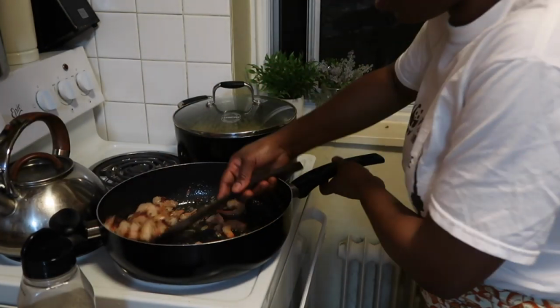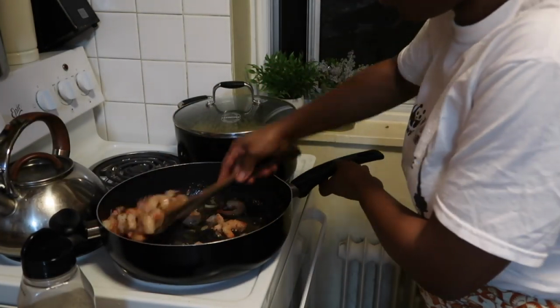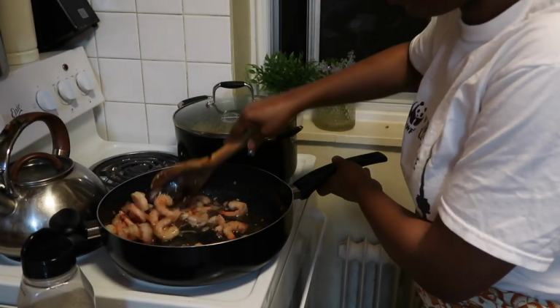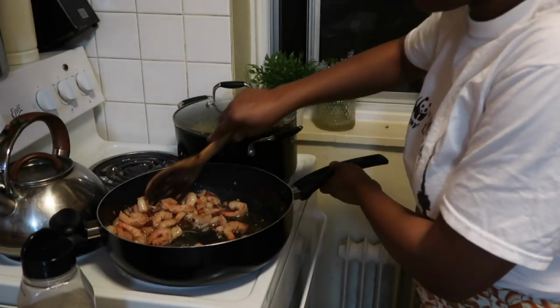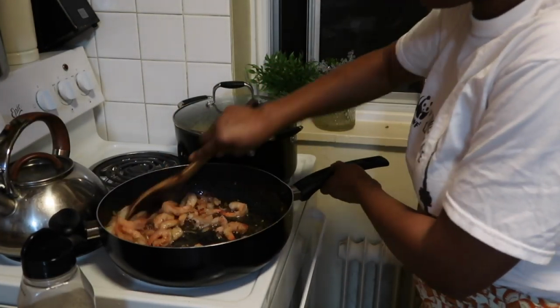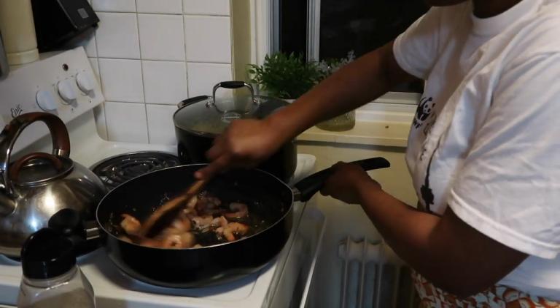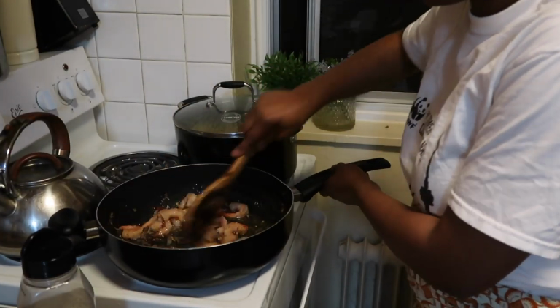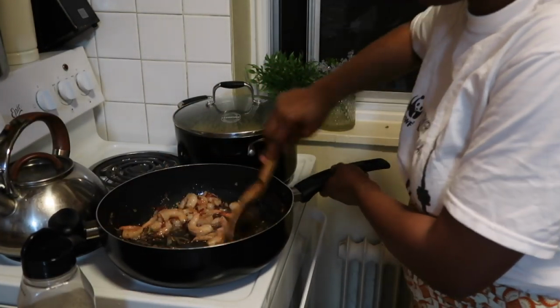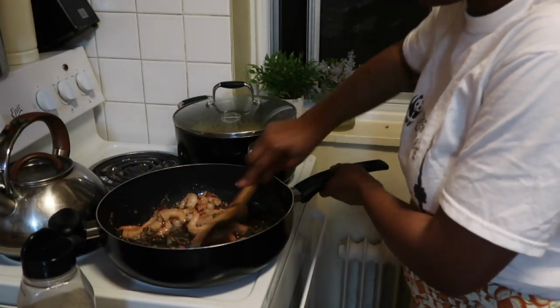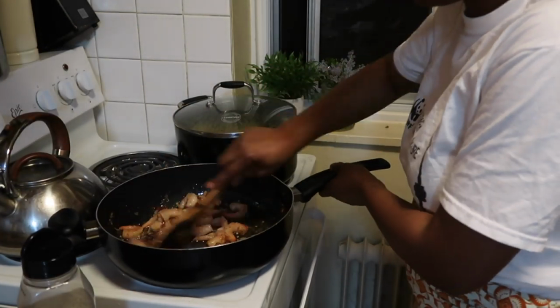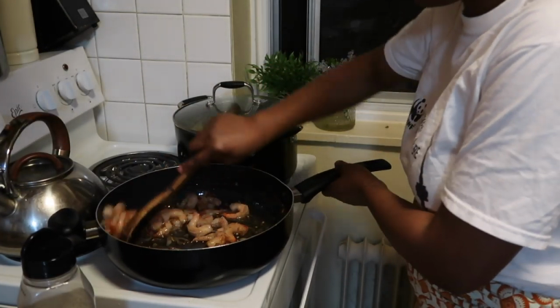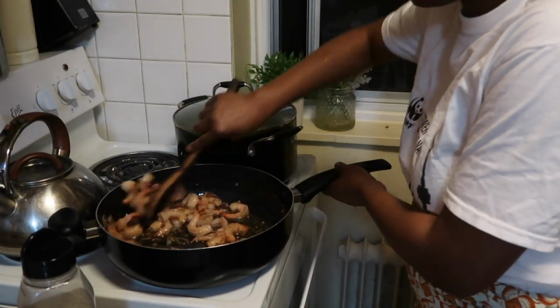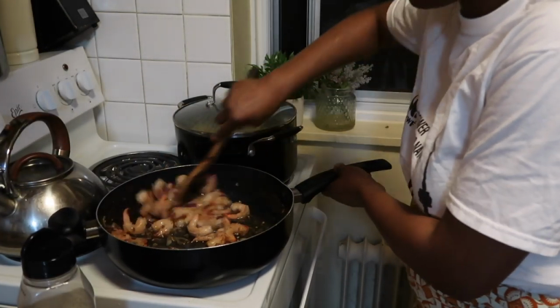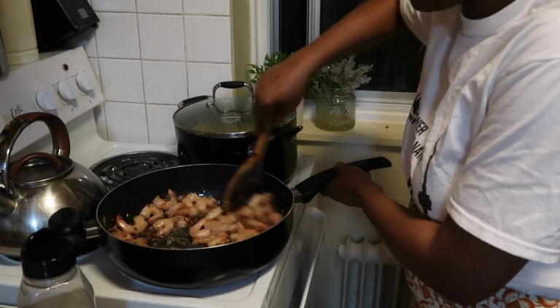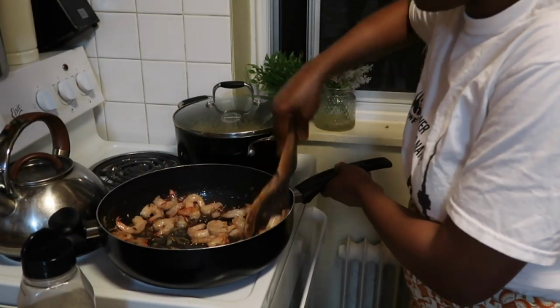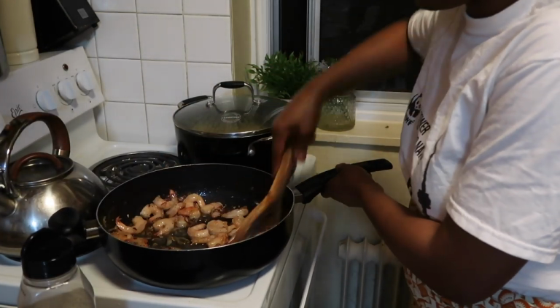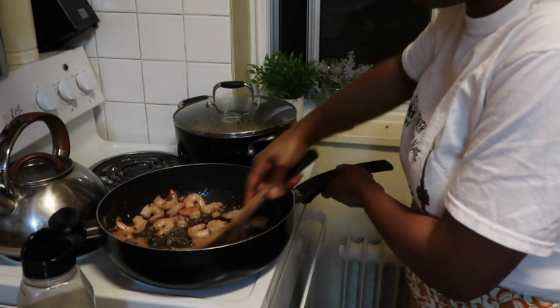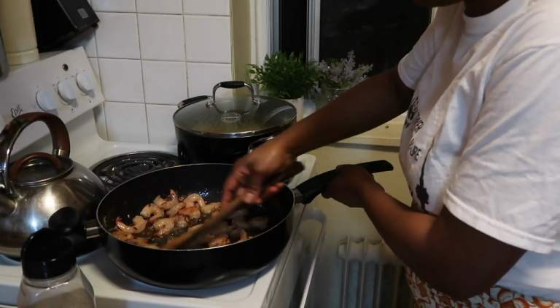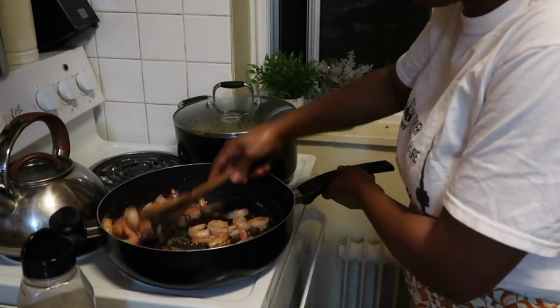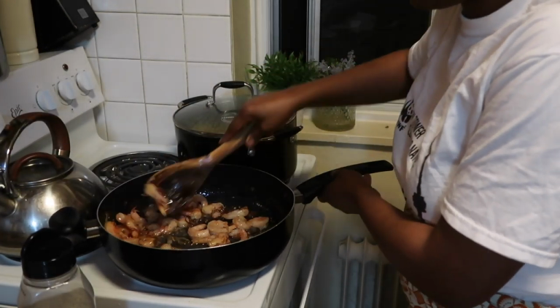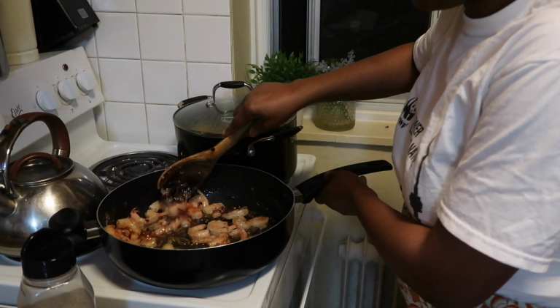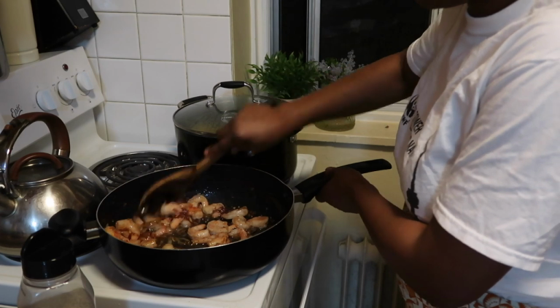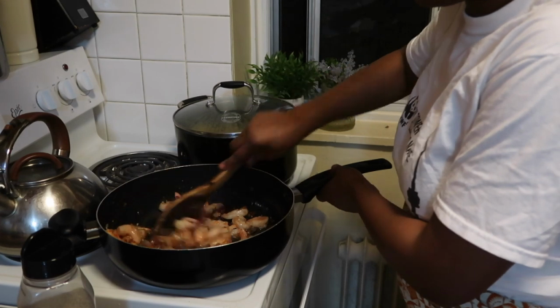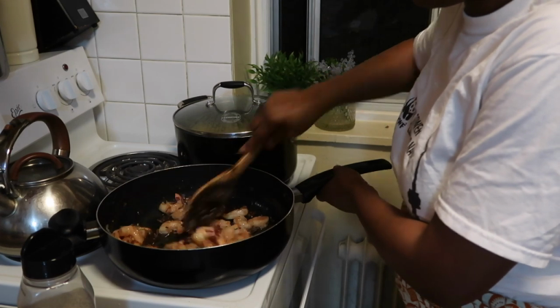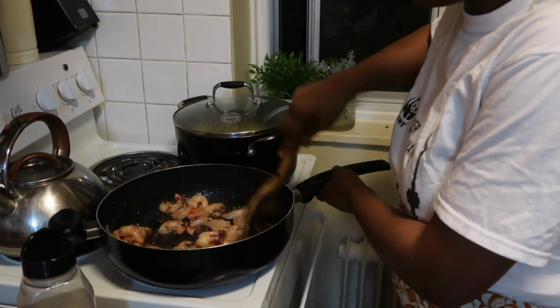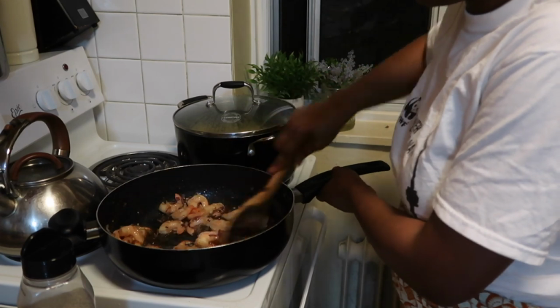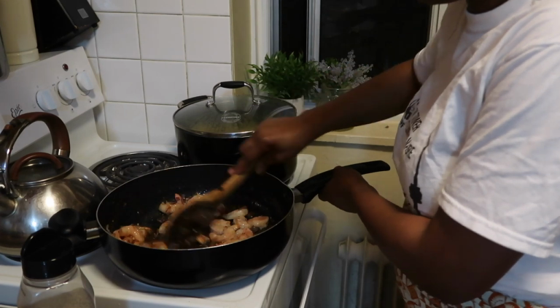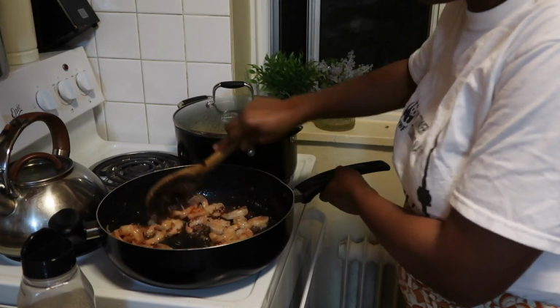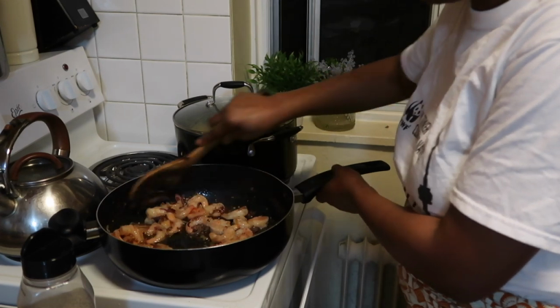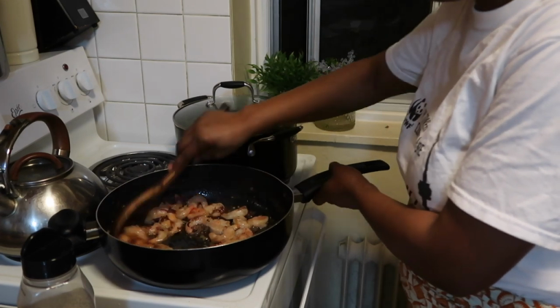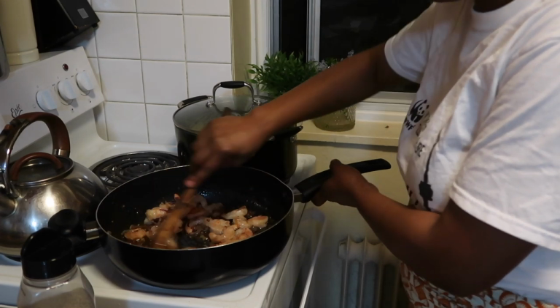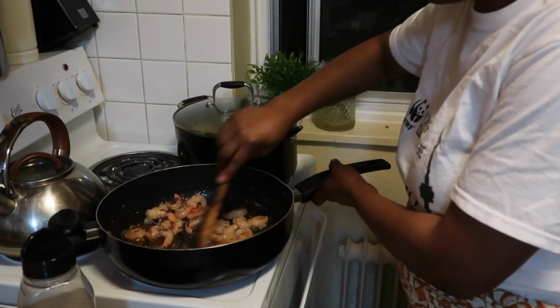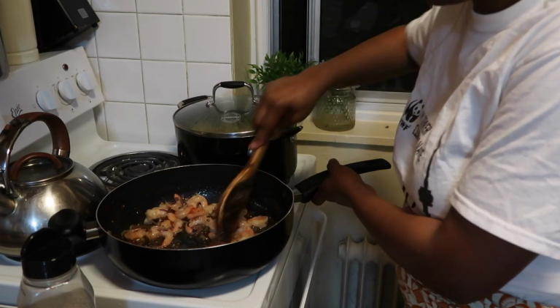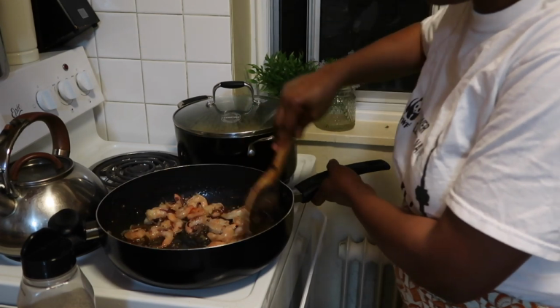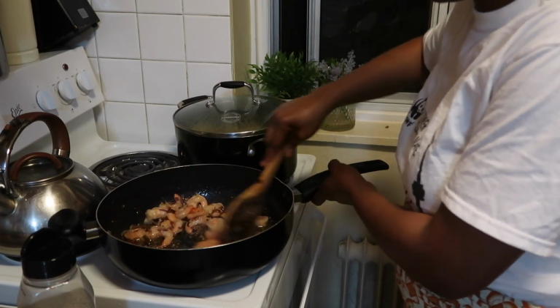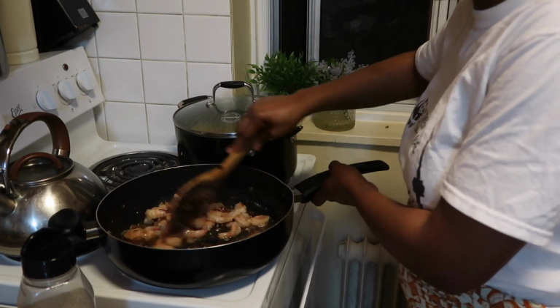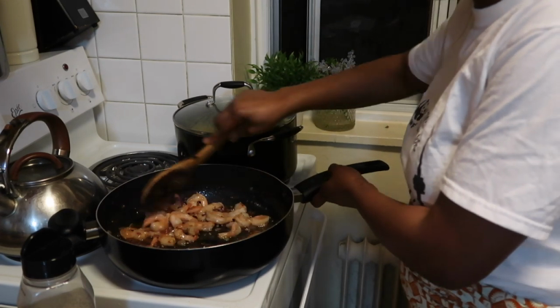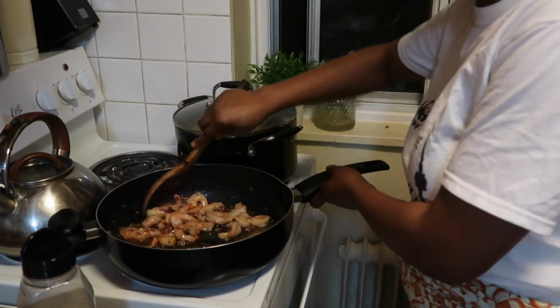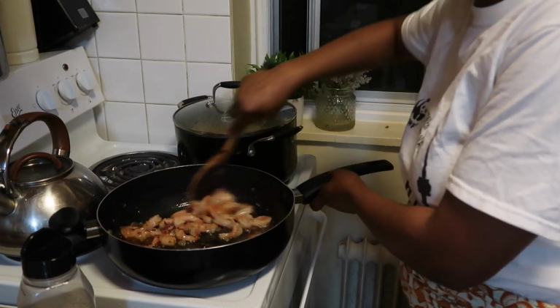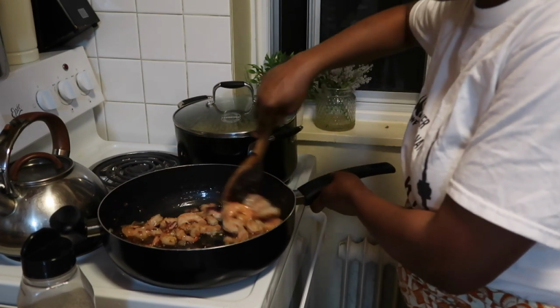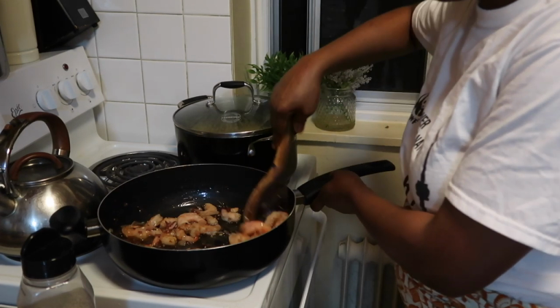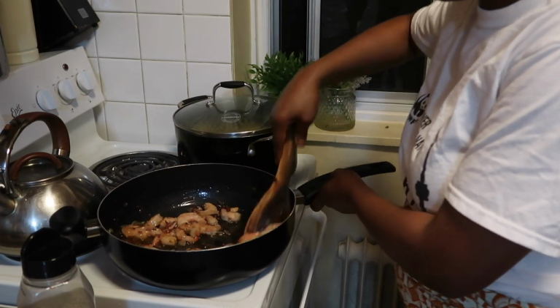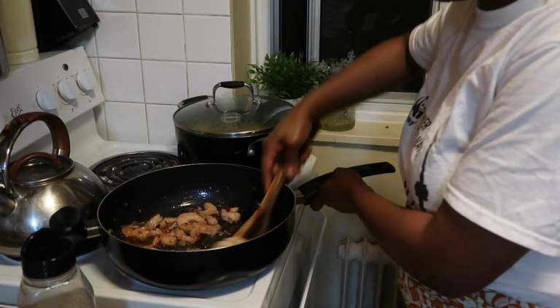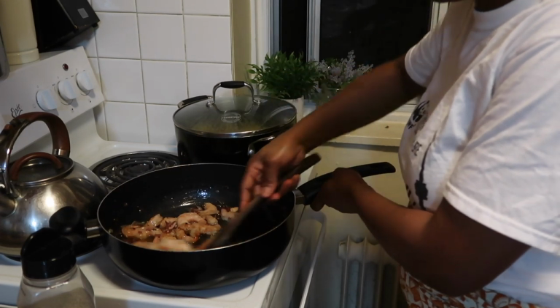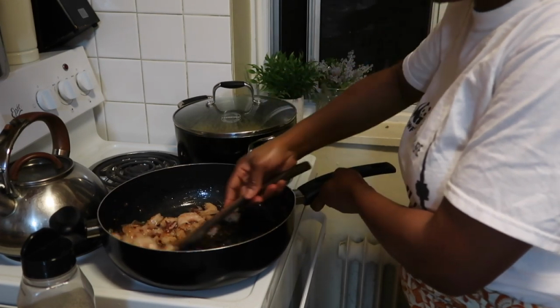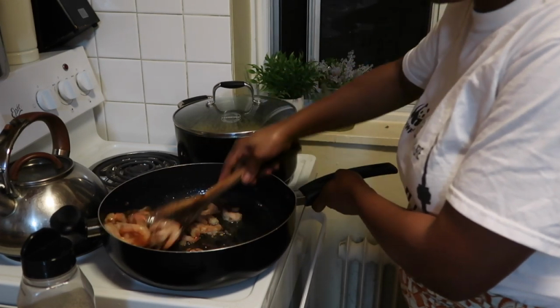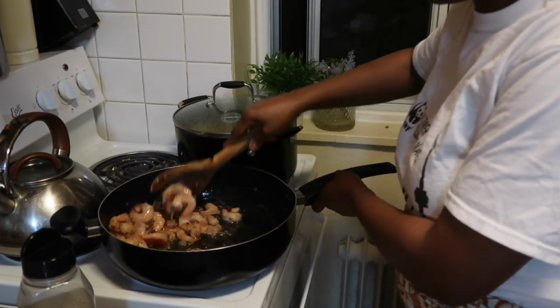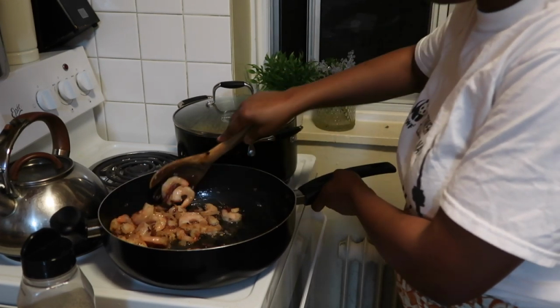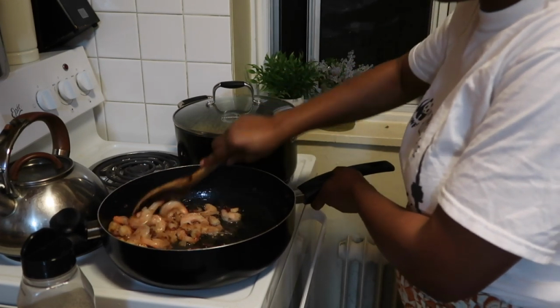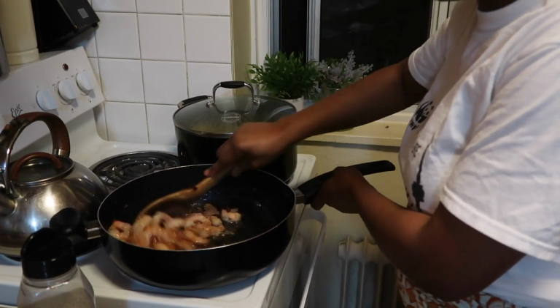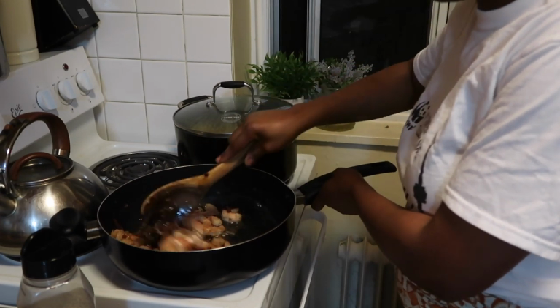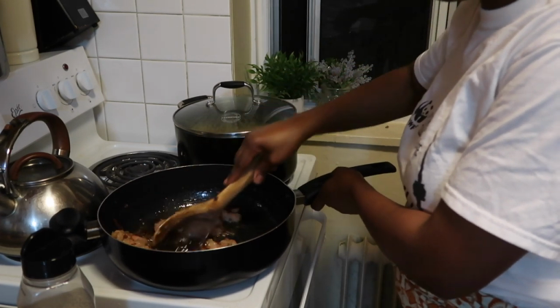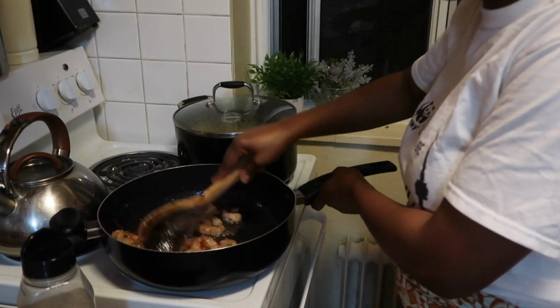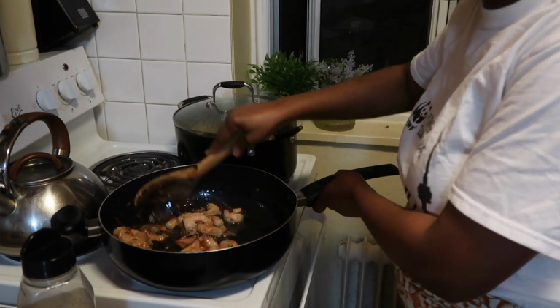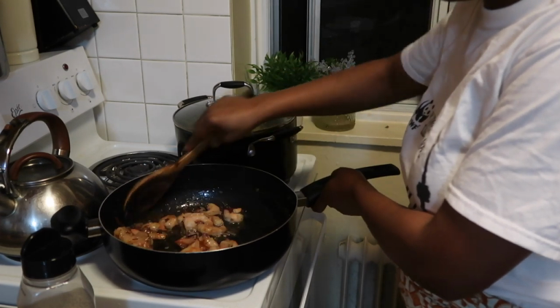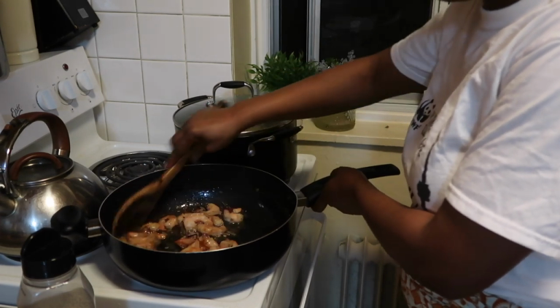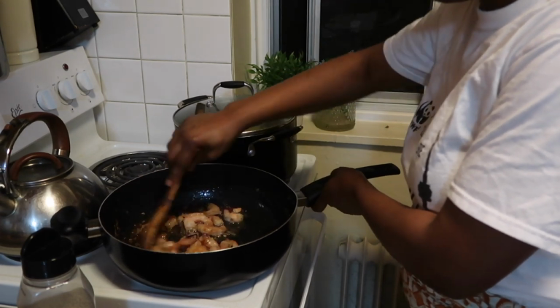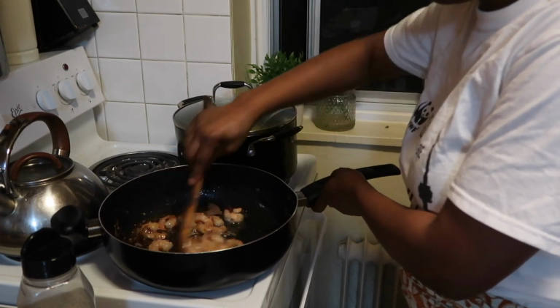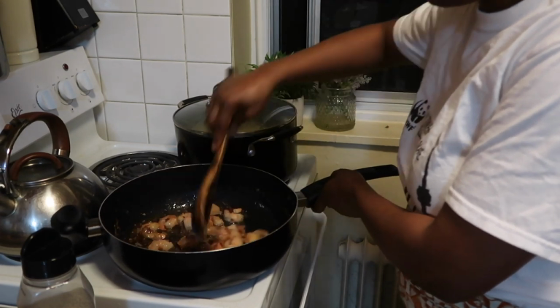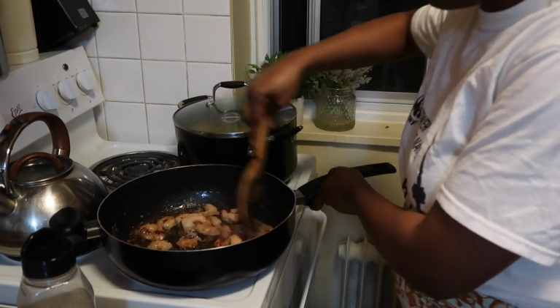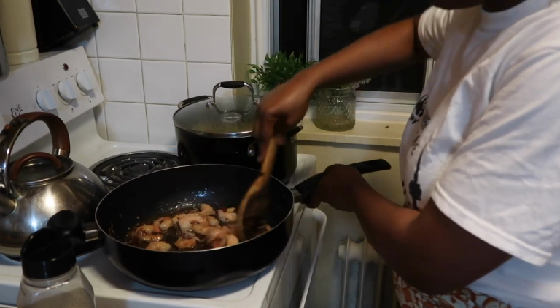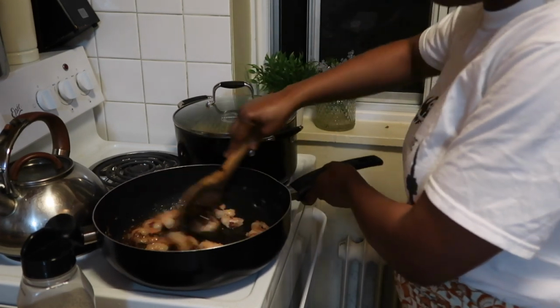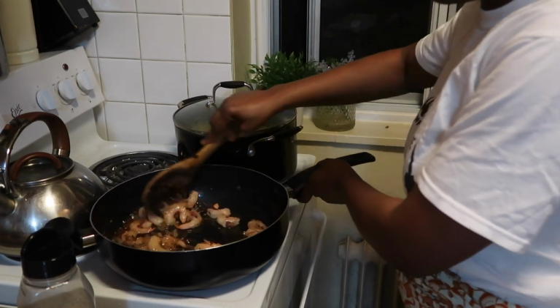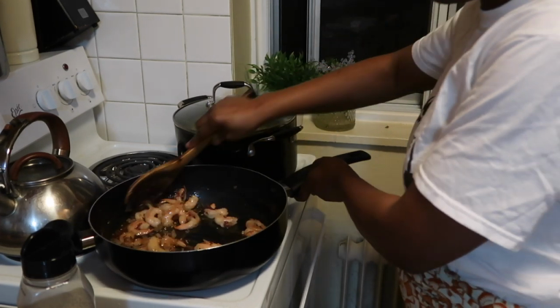Now I'm gonna be adding my shrimp, stir-frying the shrimp with the onions and the garlic together. I stir-fry for about five minutes straight.